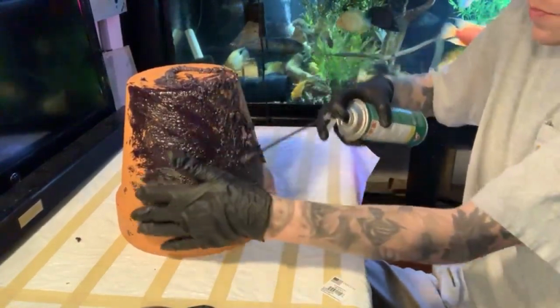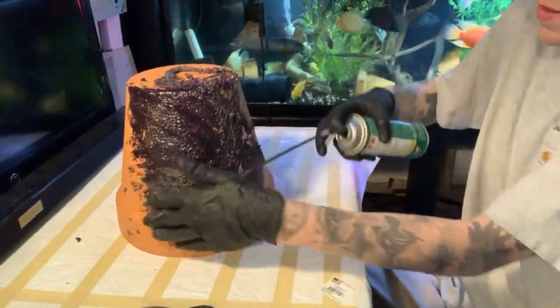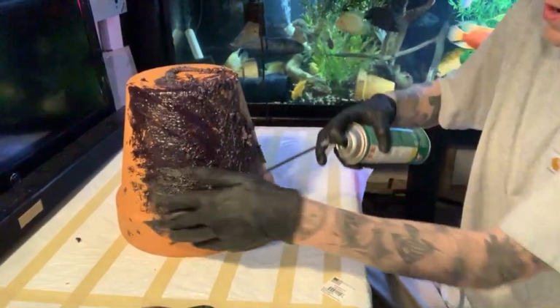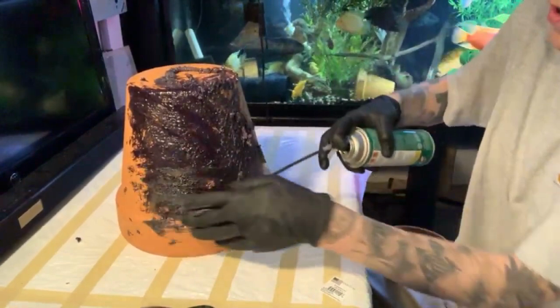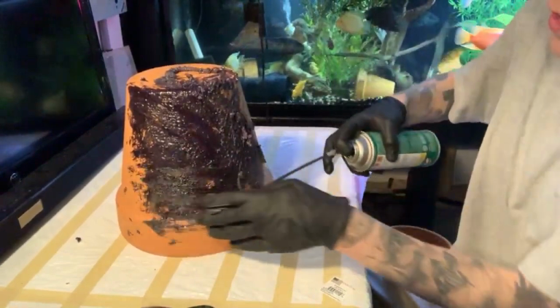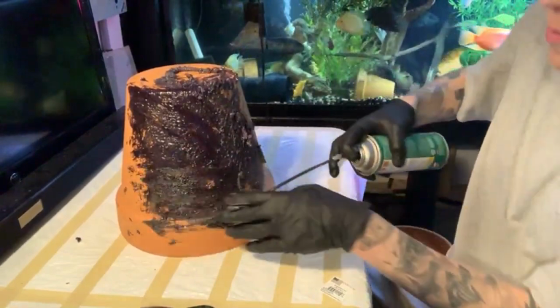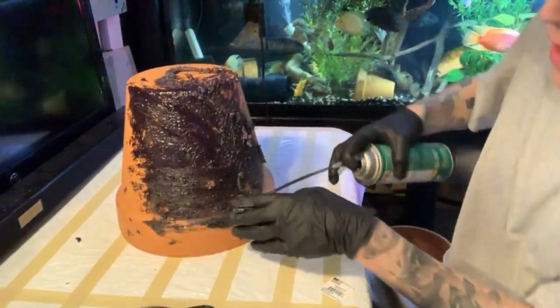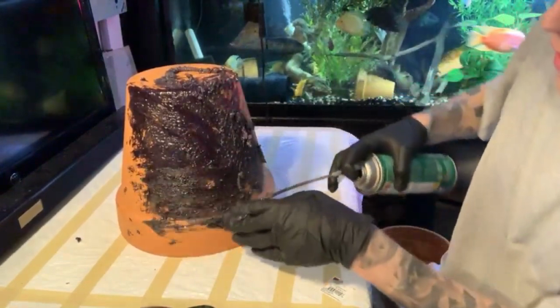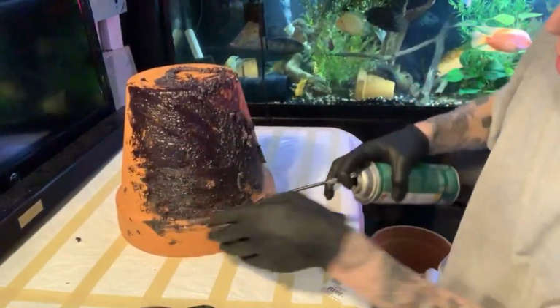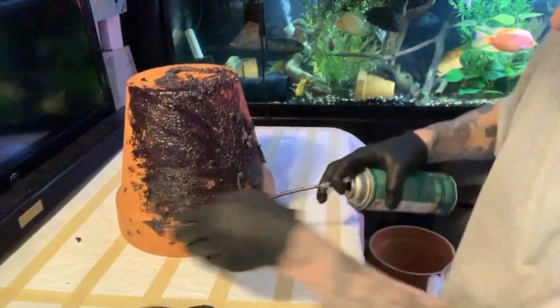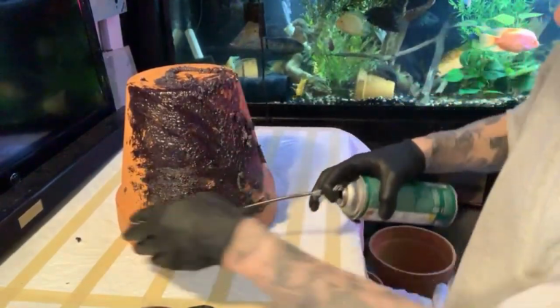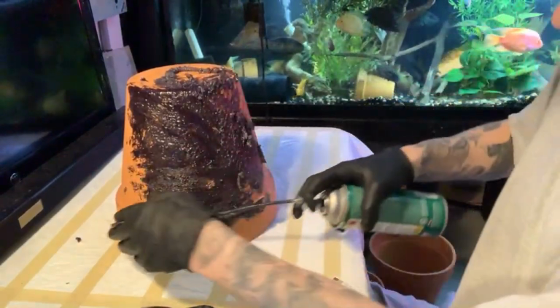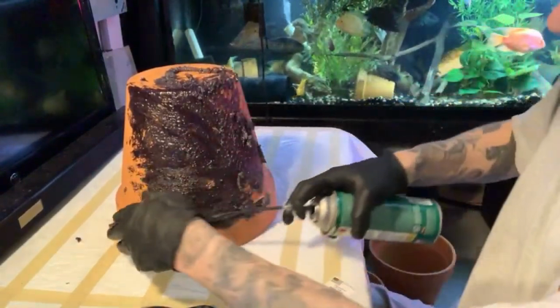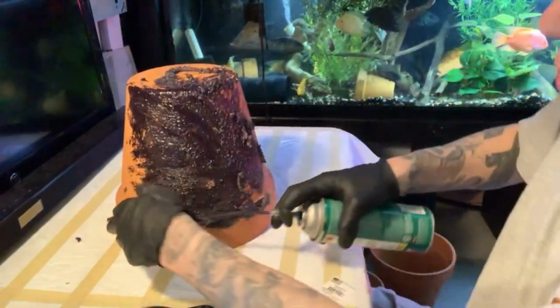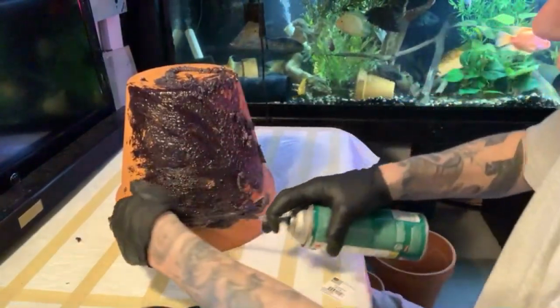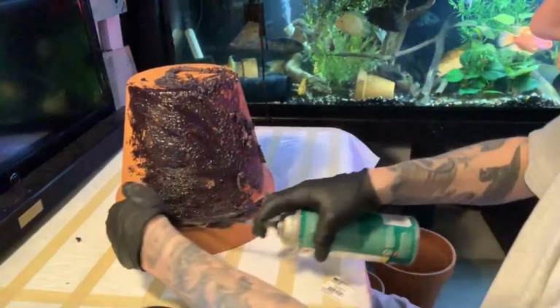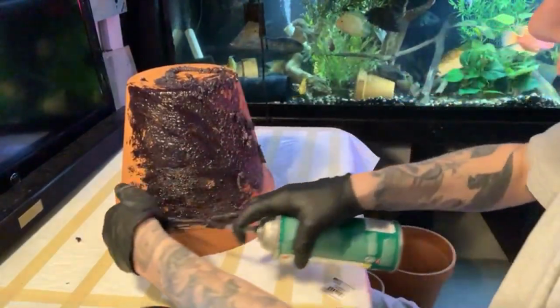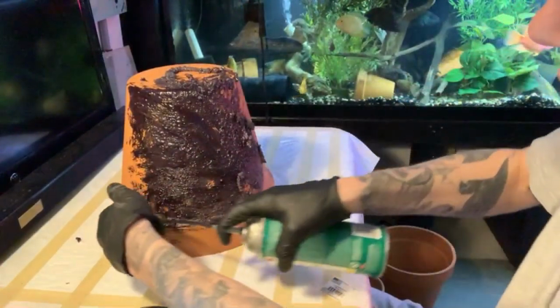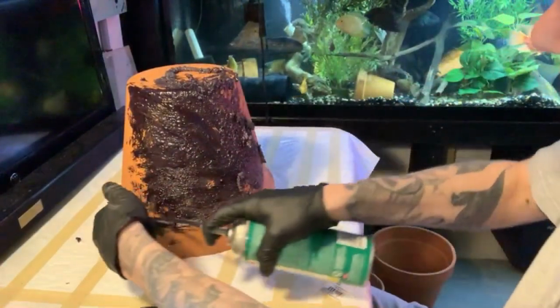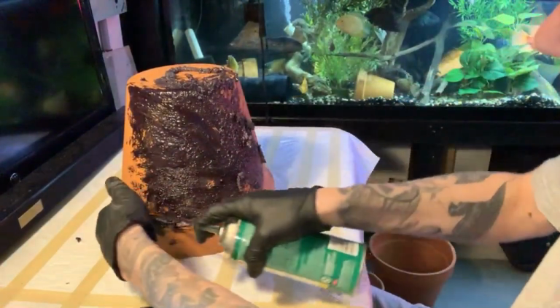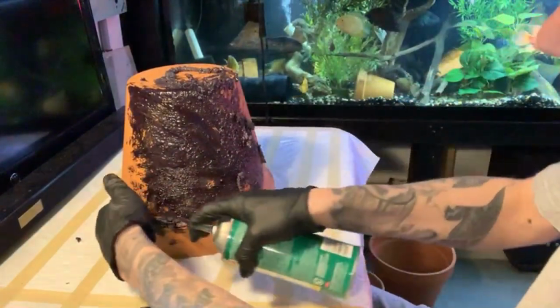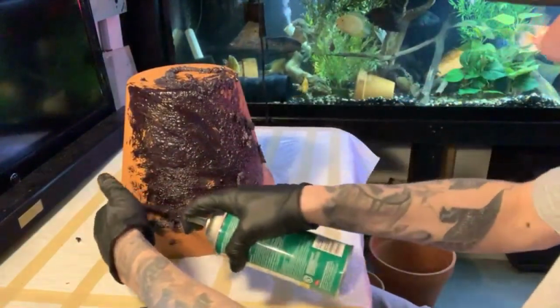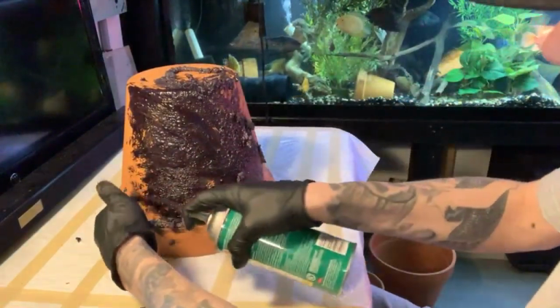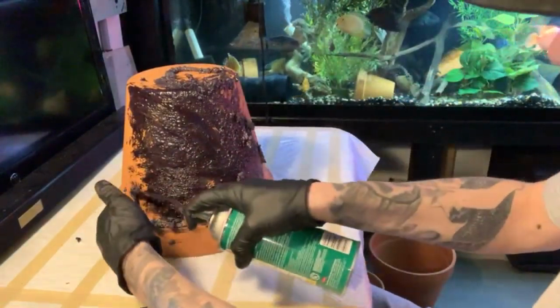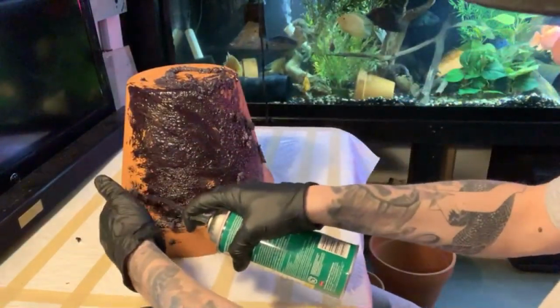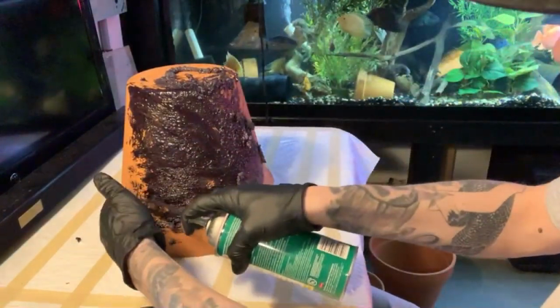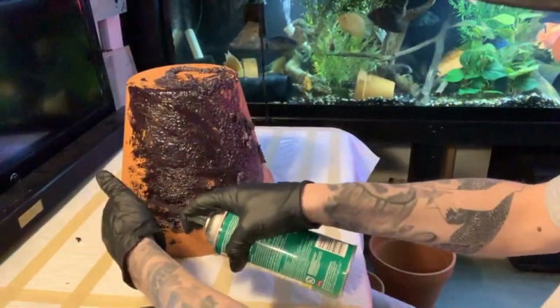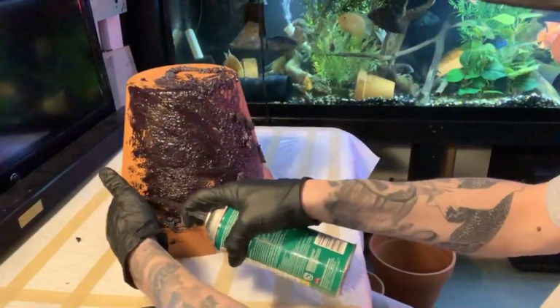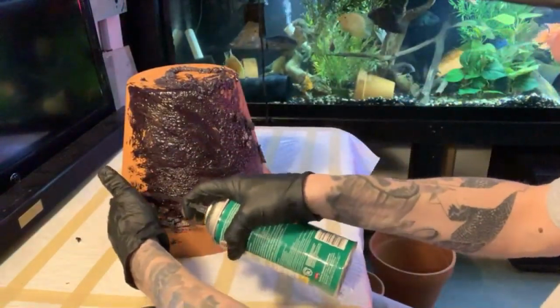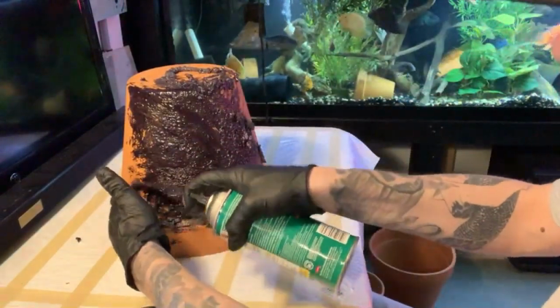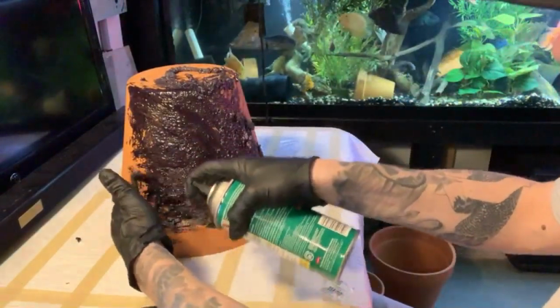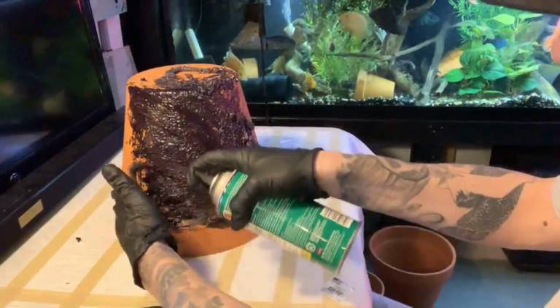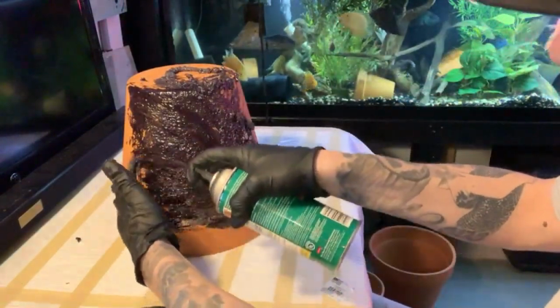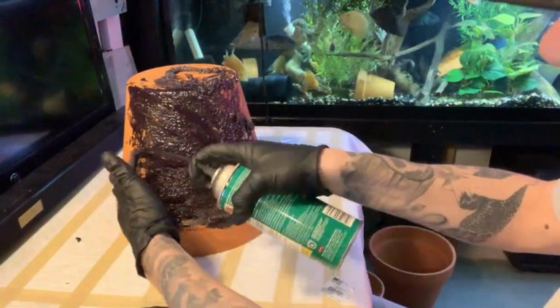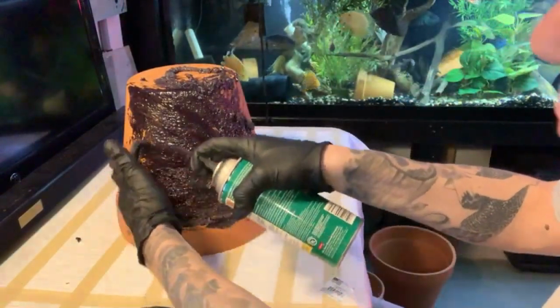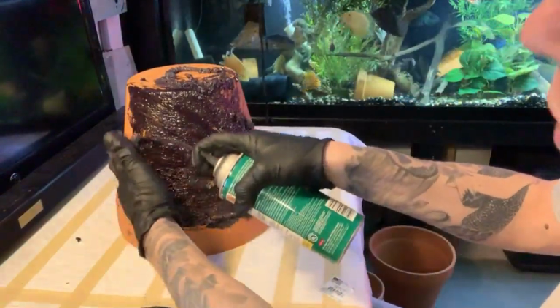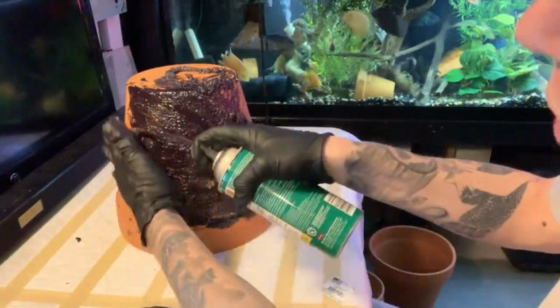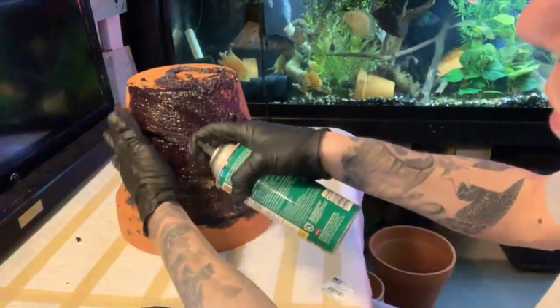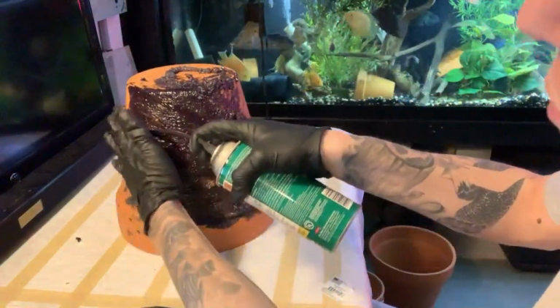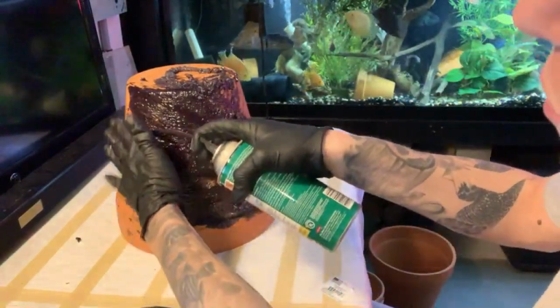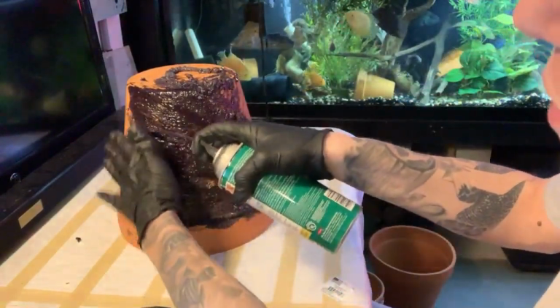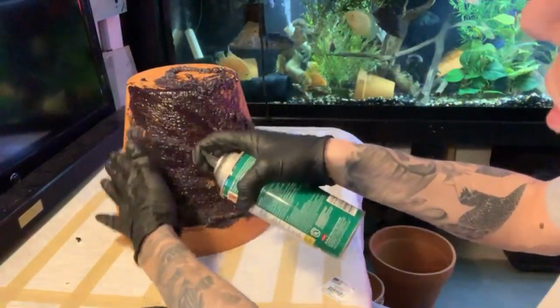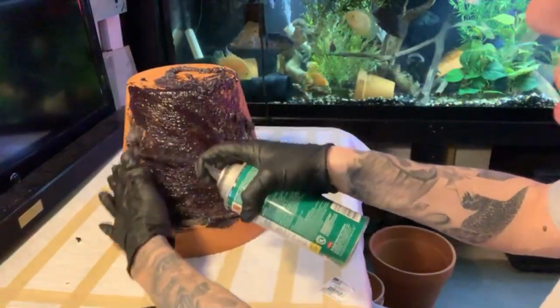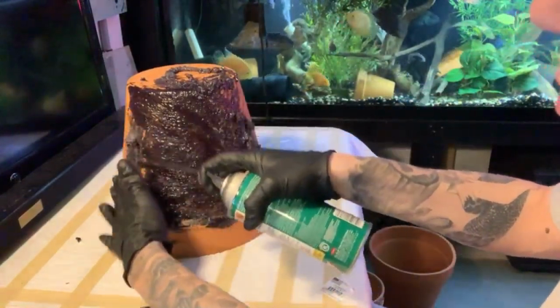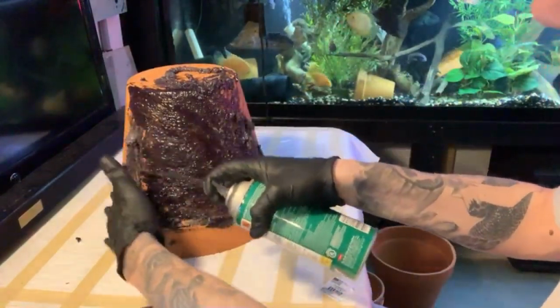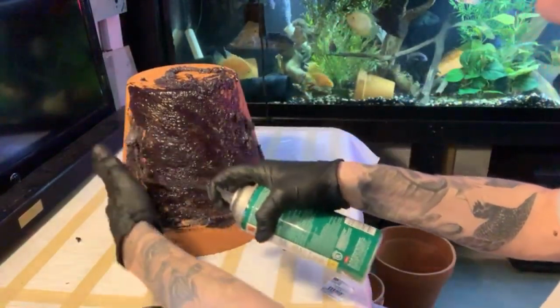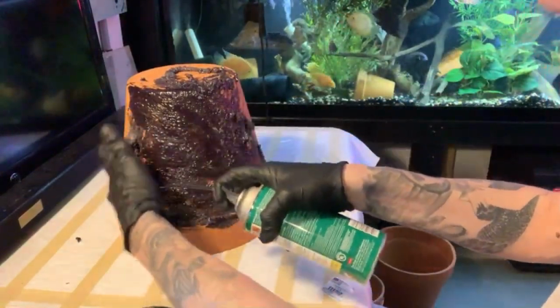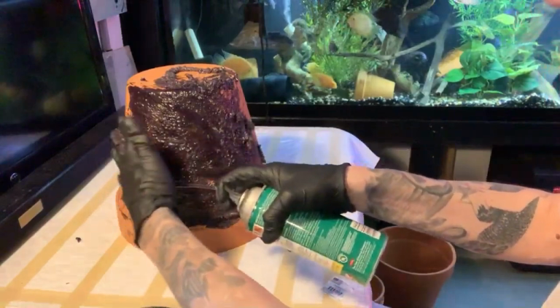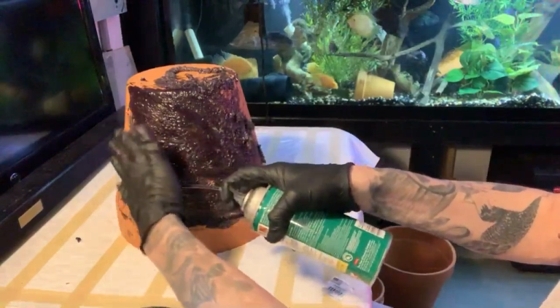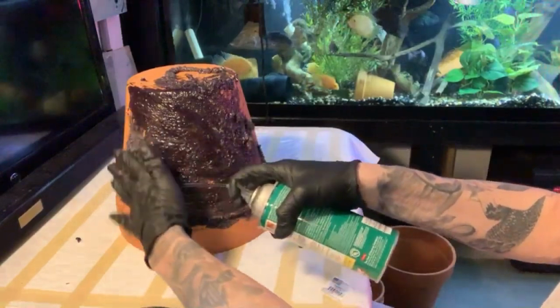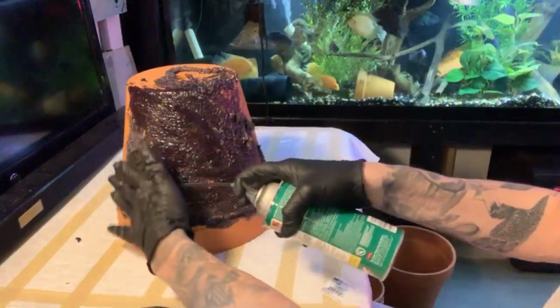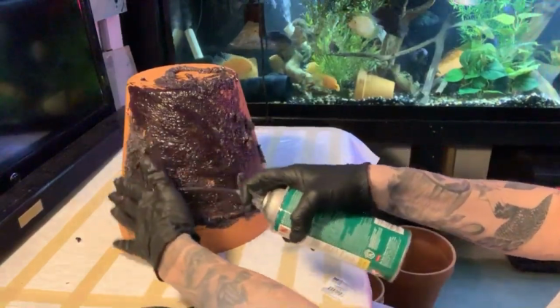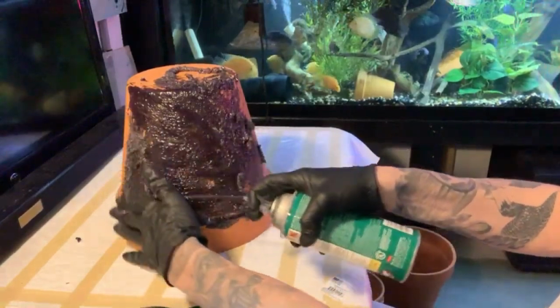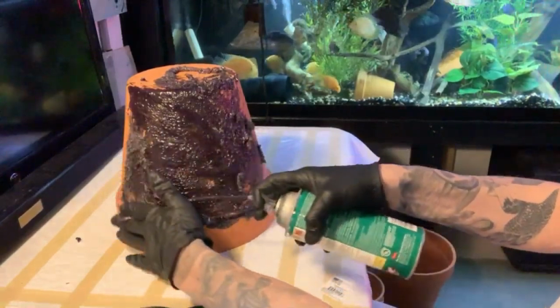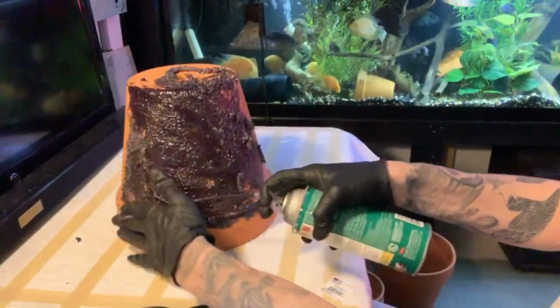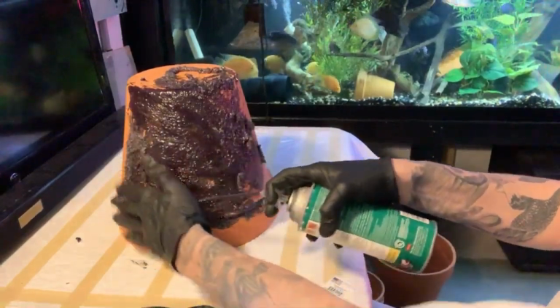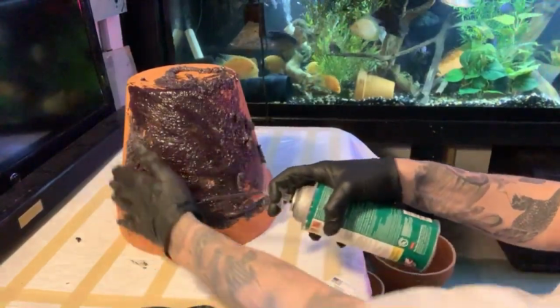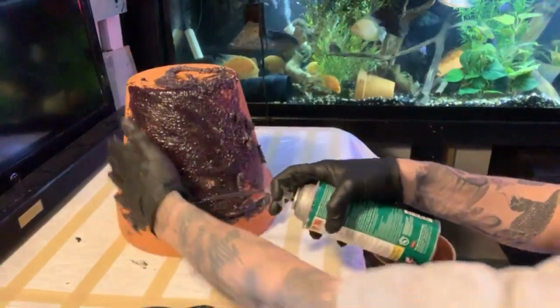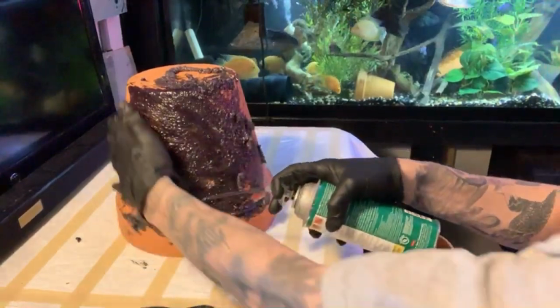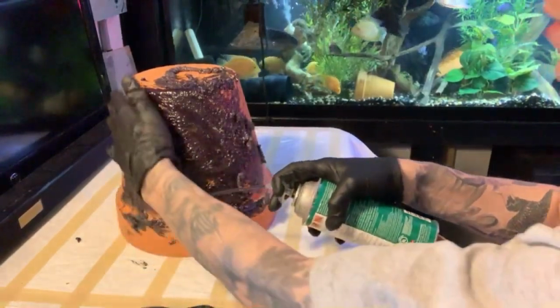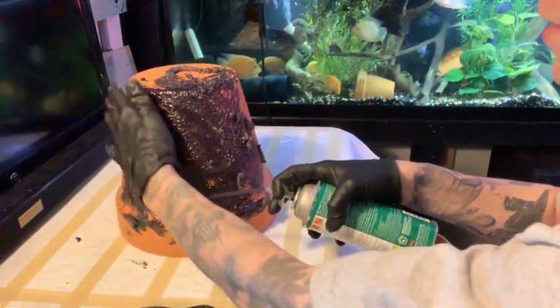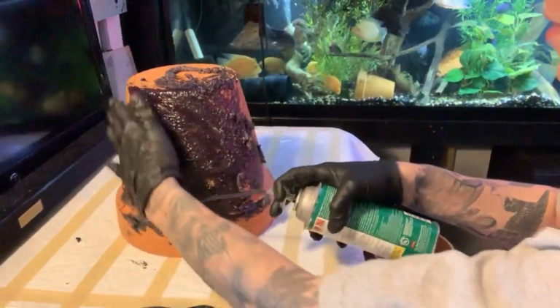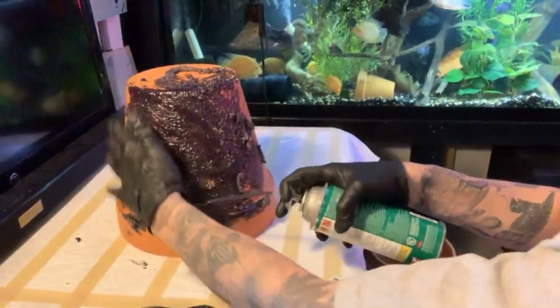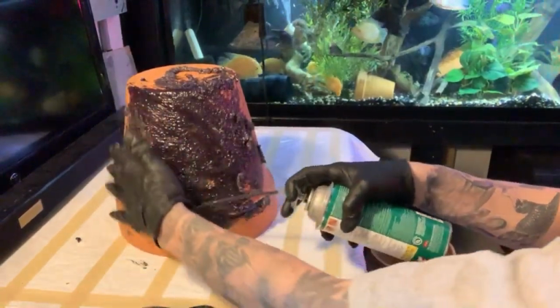I'm not going to put foam on the inside just because I want the fish to possibly breed in there — they prefer a stone-like surface.